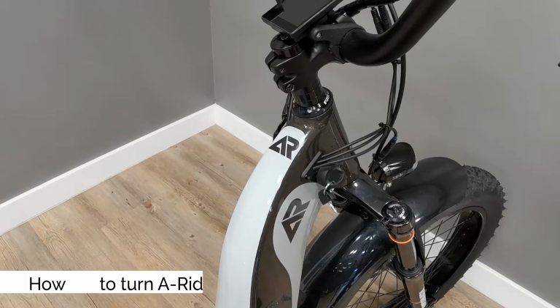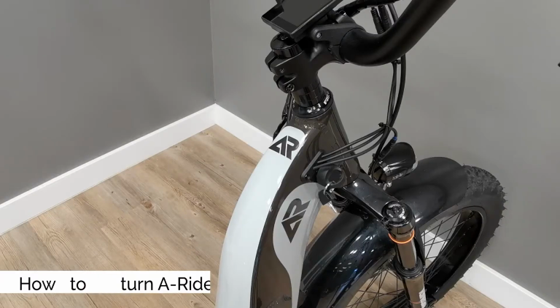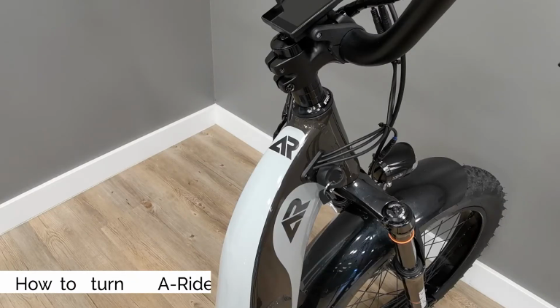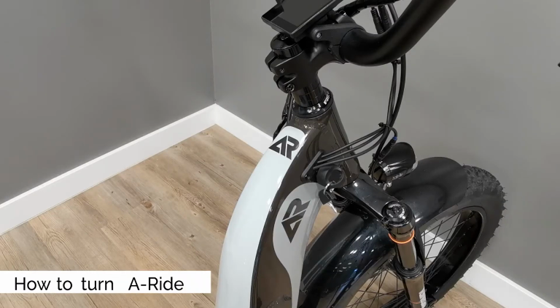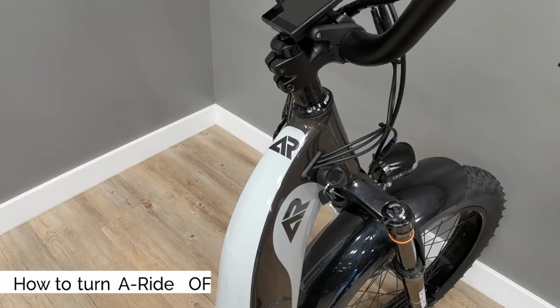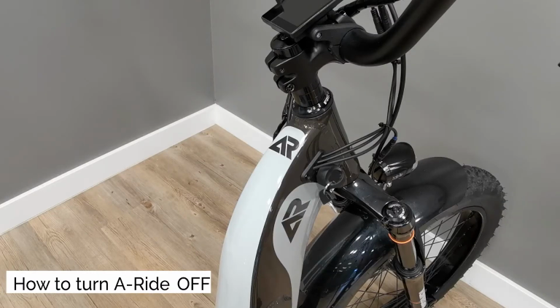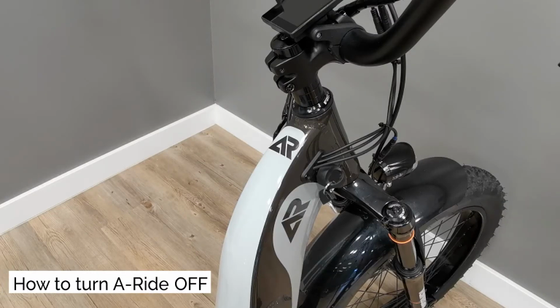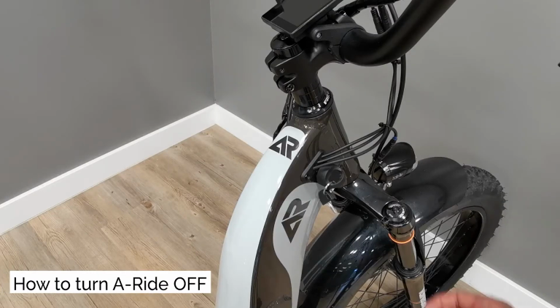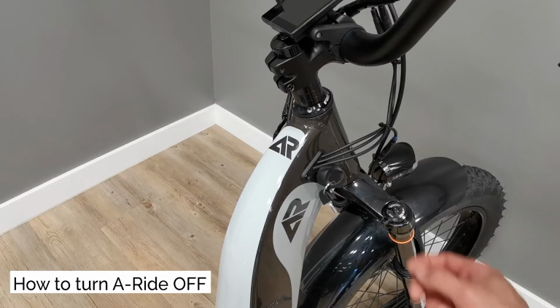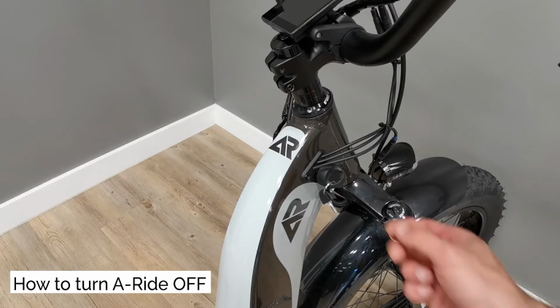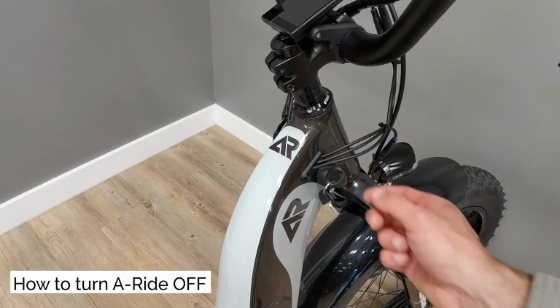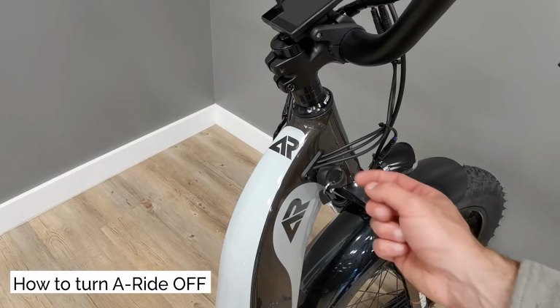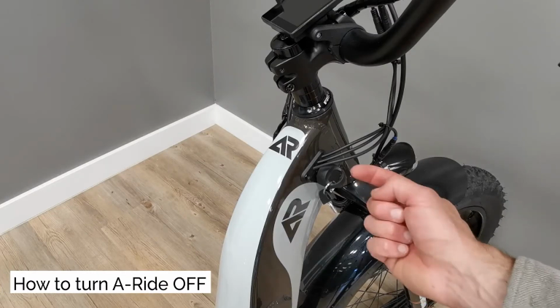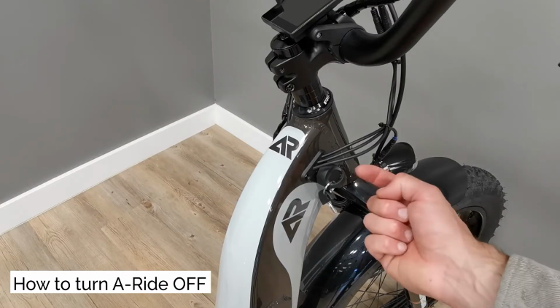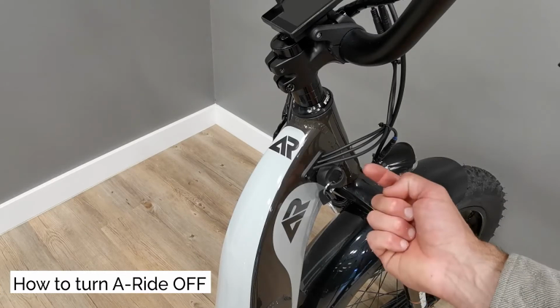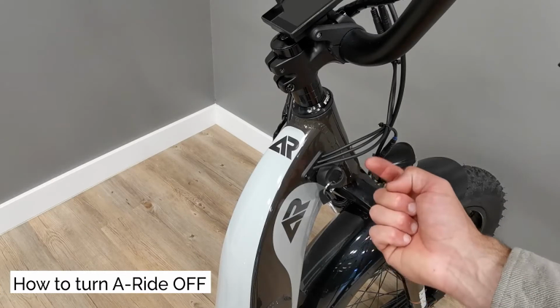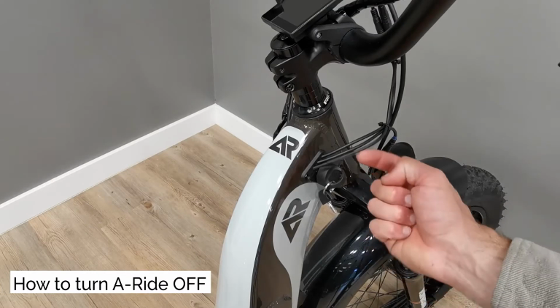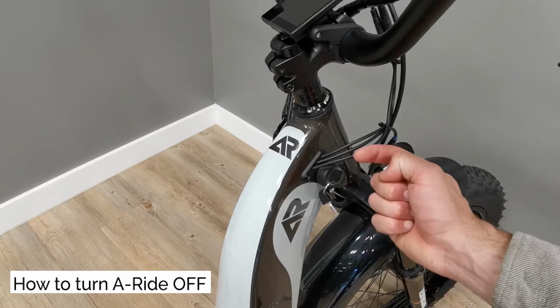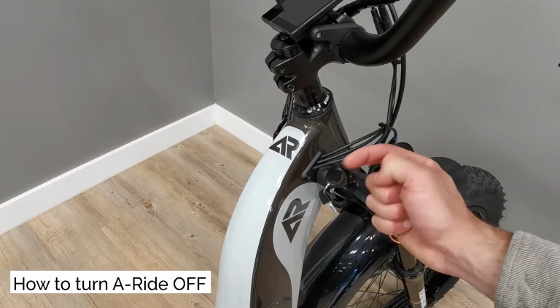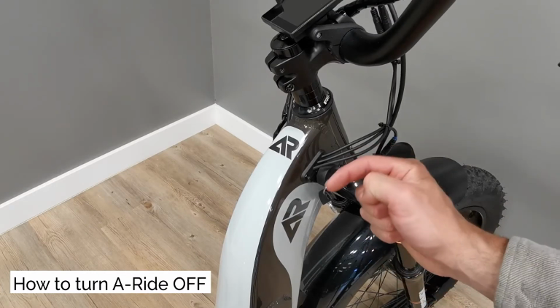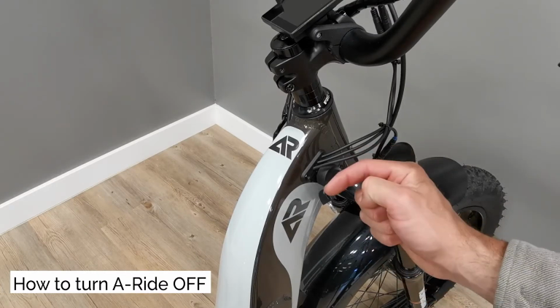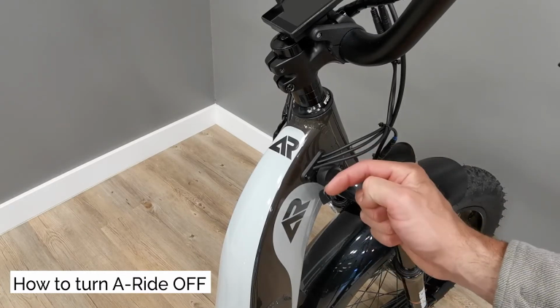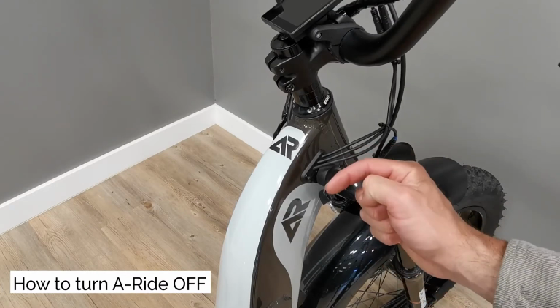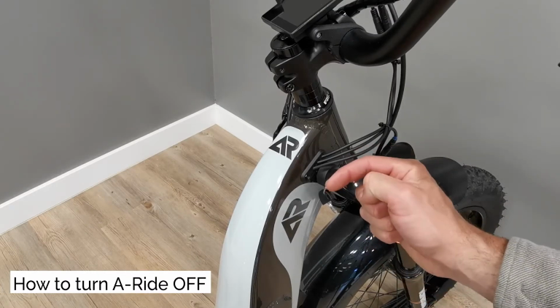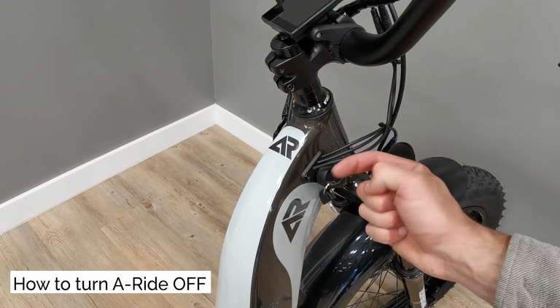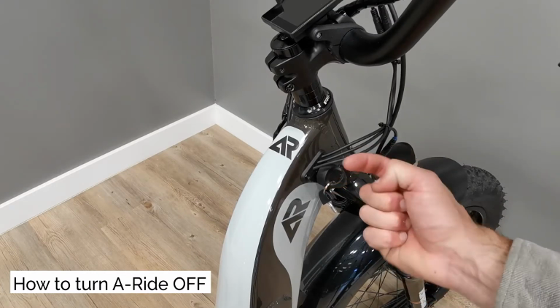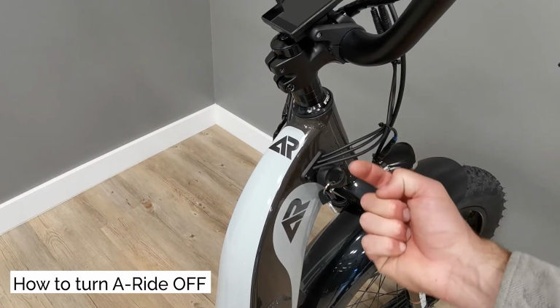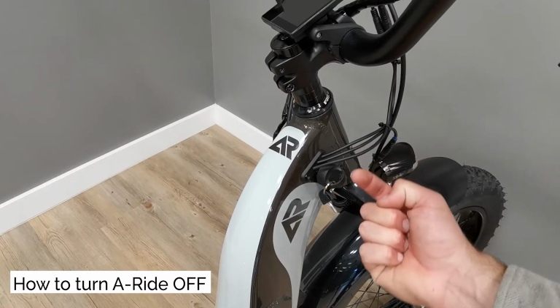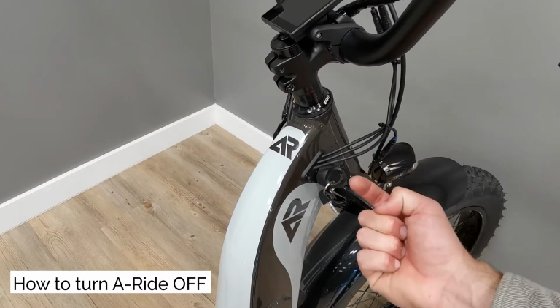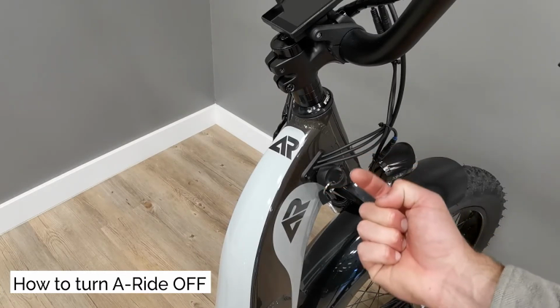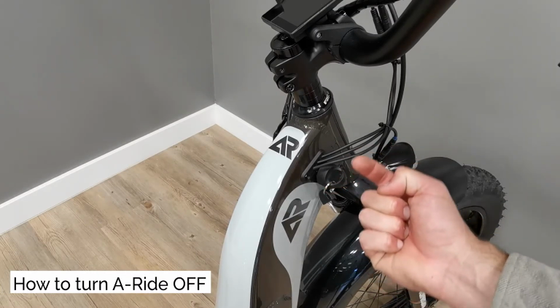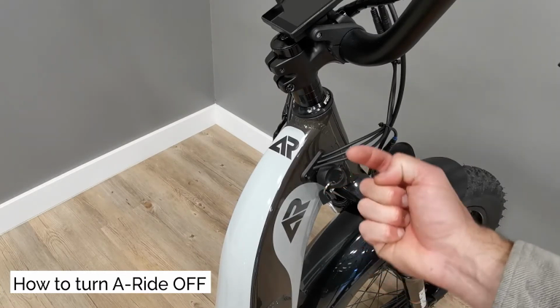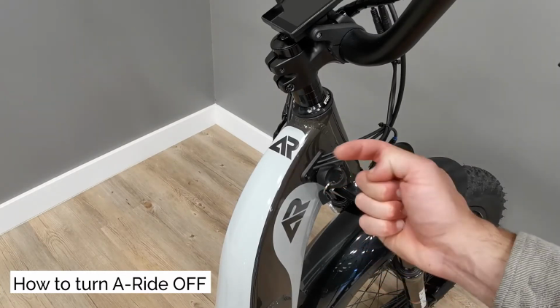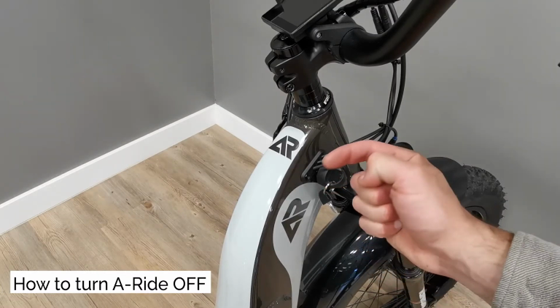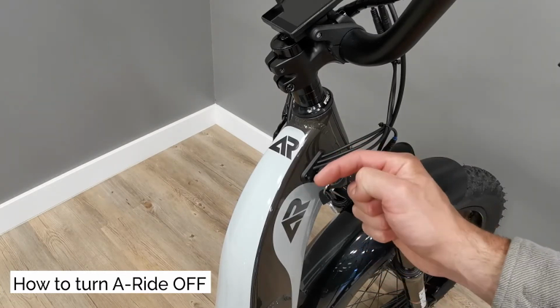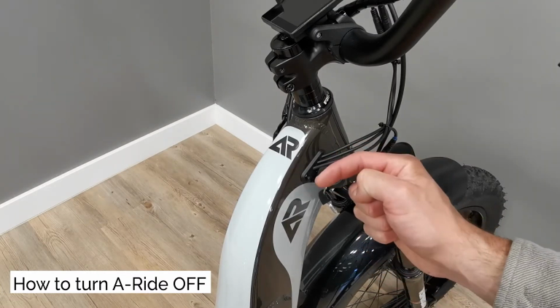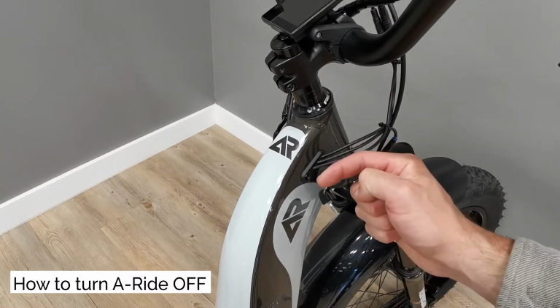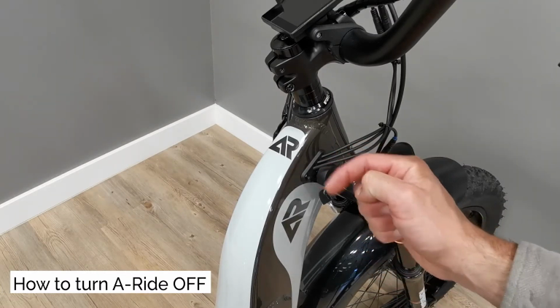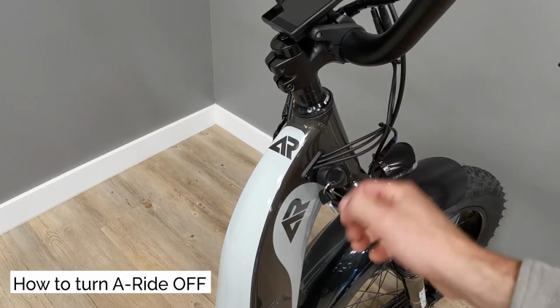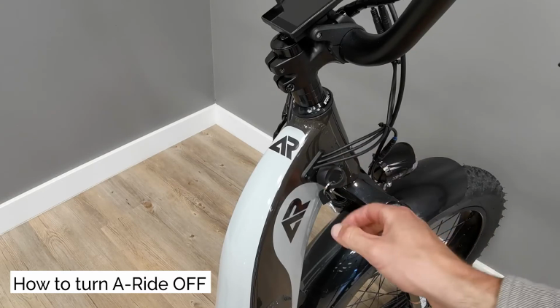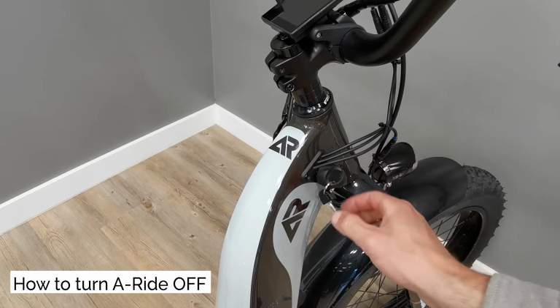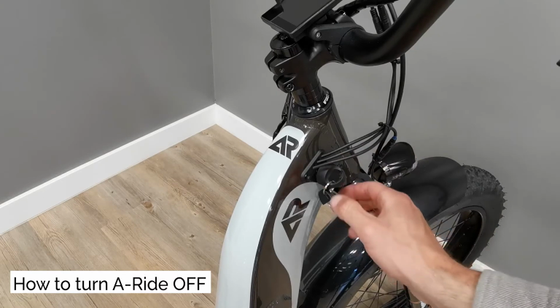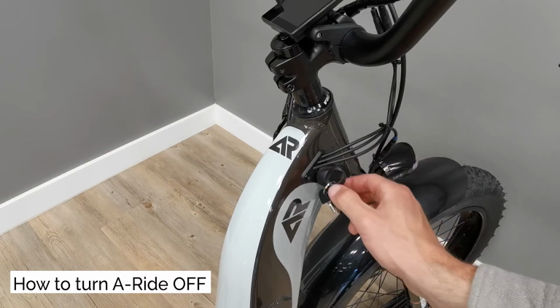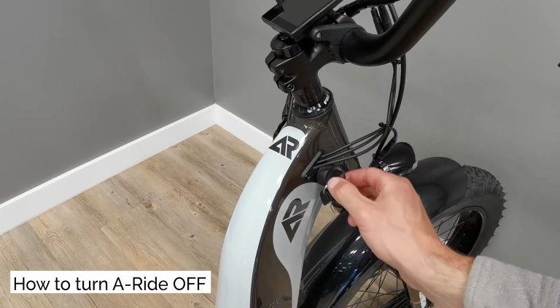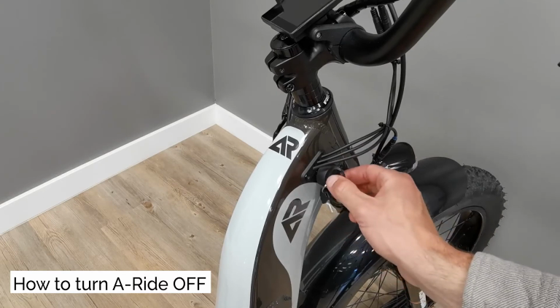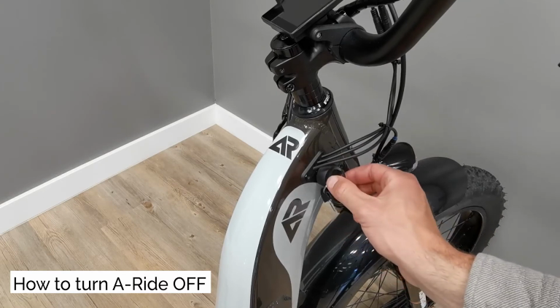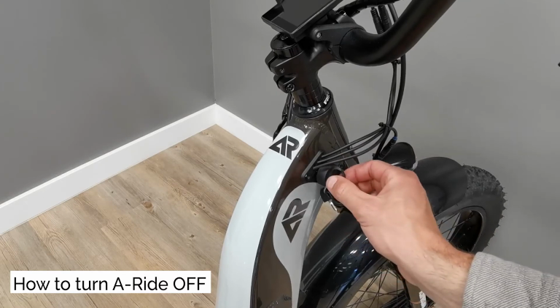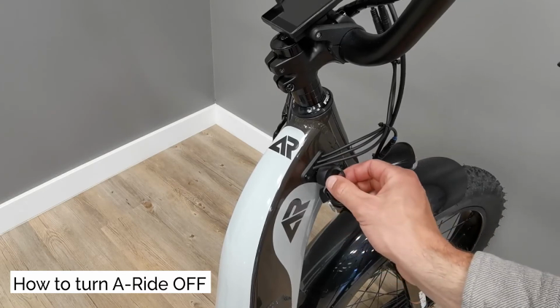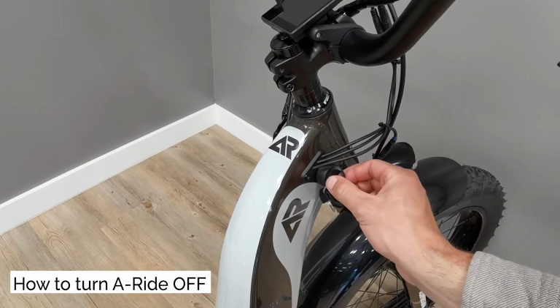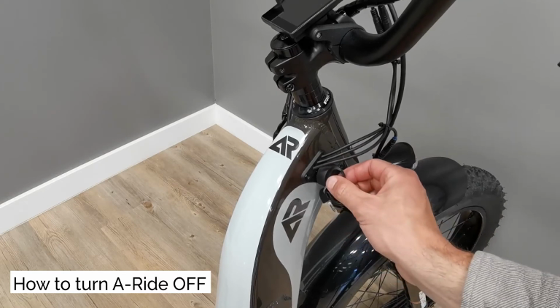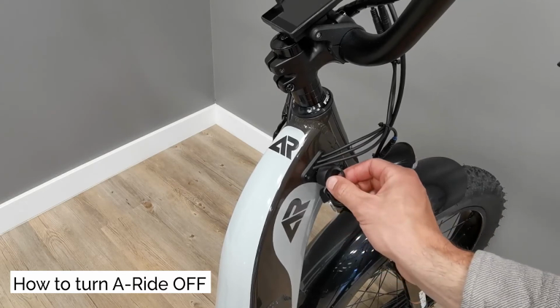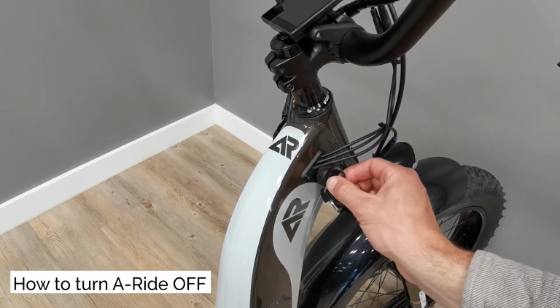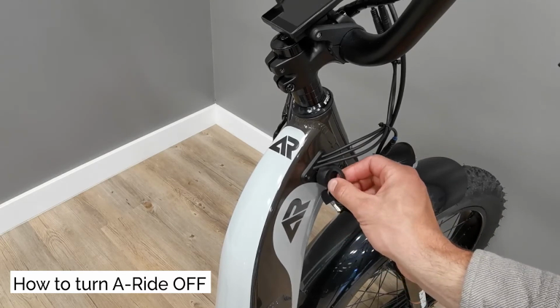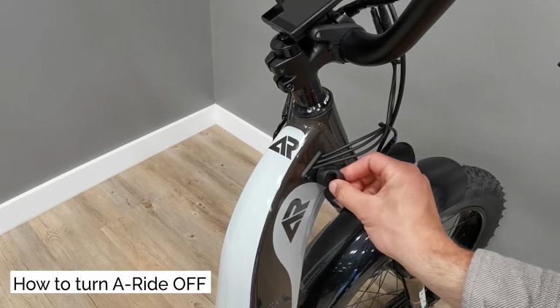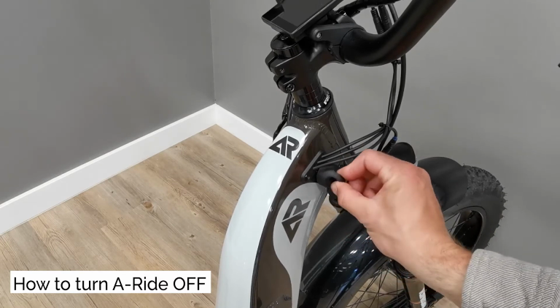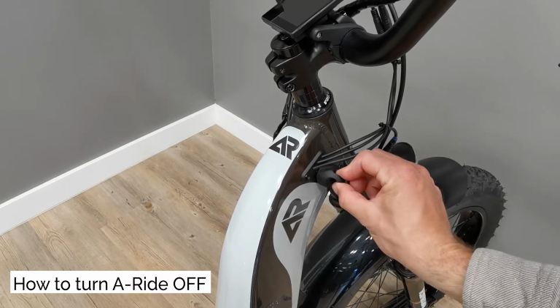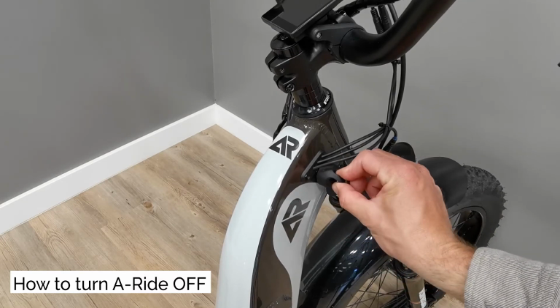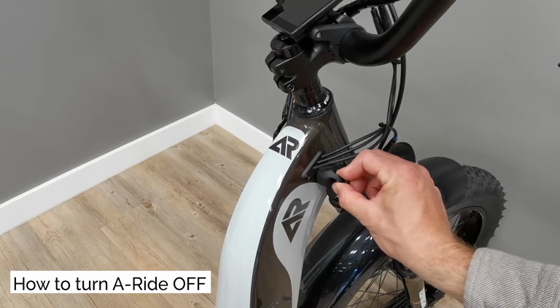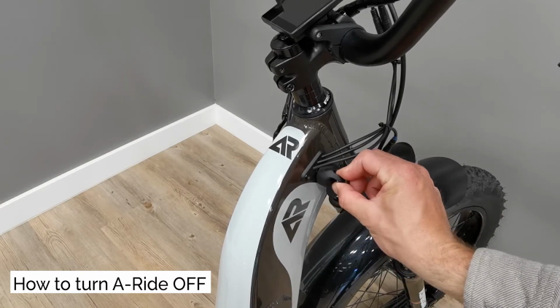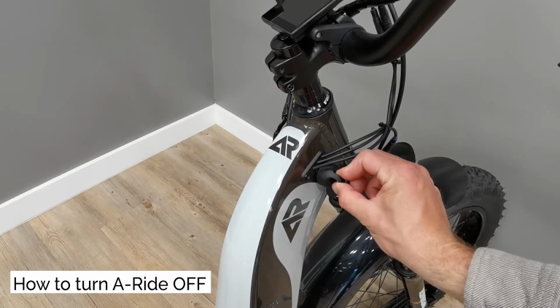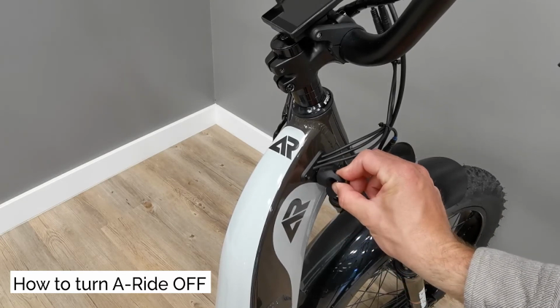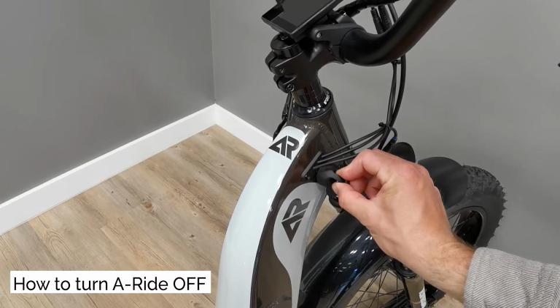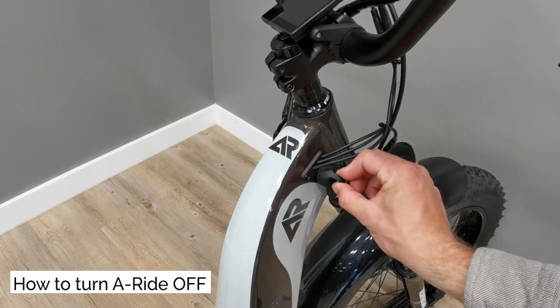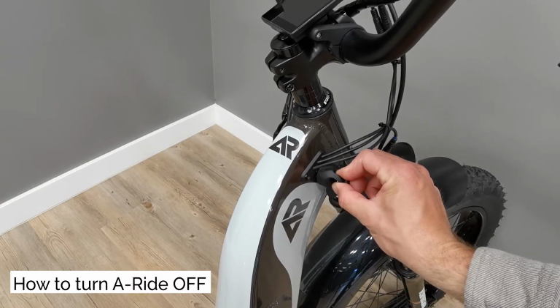How to turn A-Ride off. Turn the key counter clockwise and take it out of the ignition.